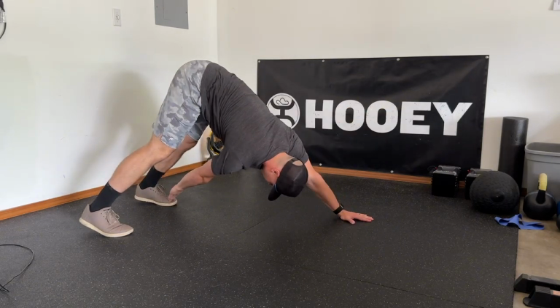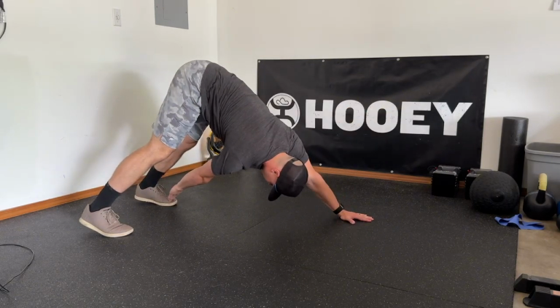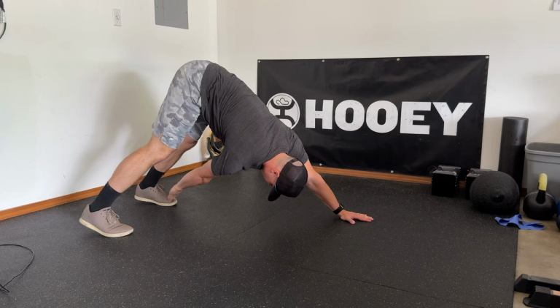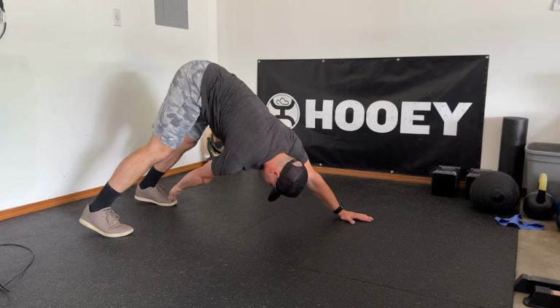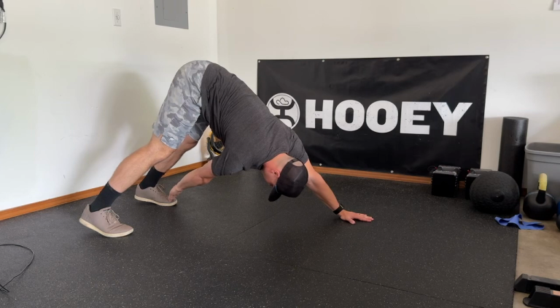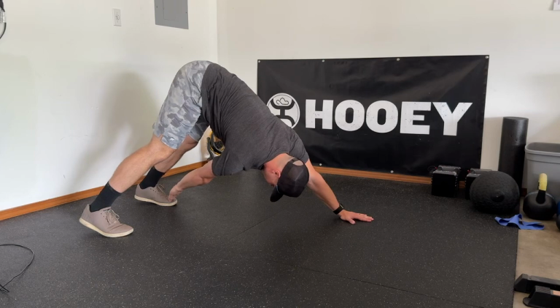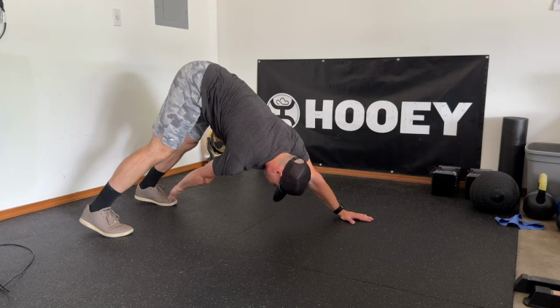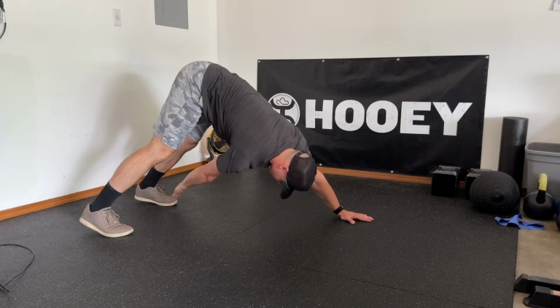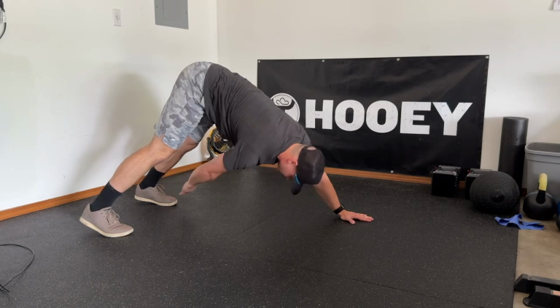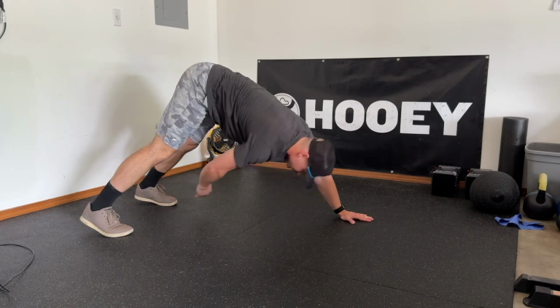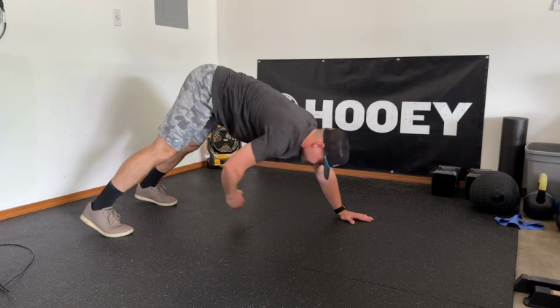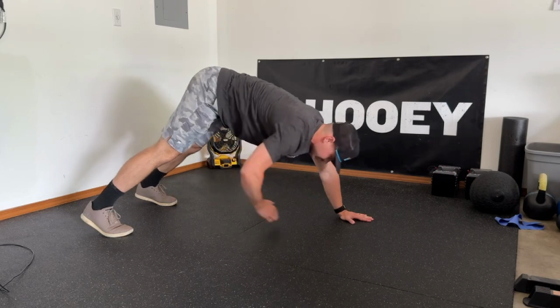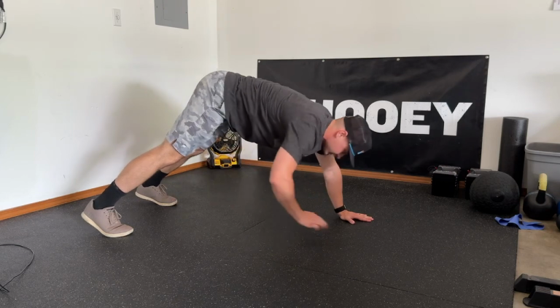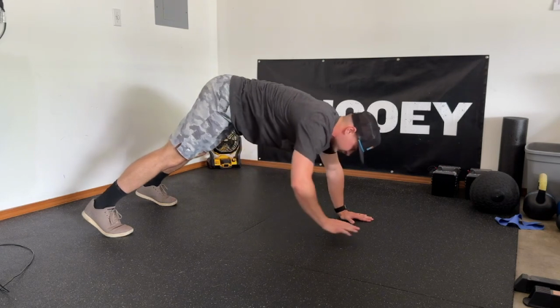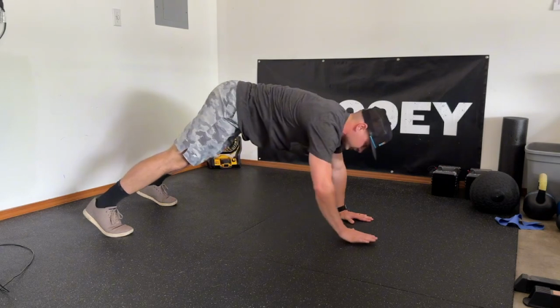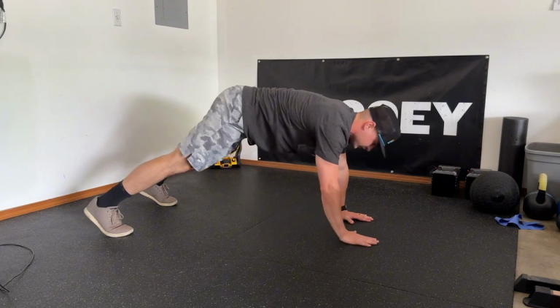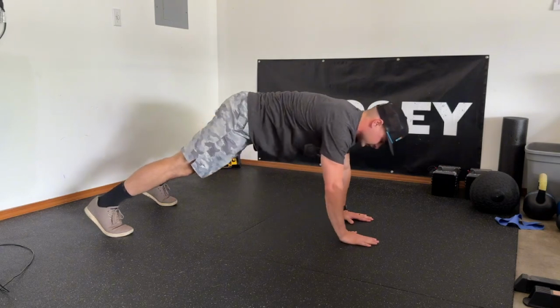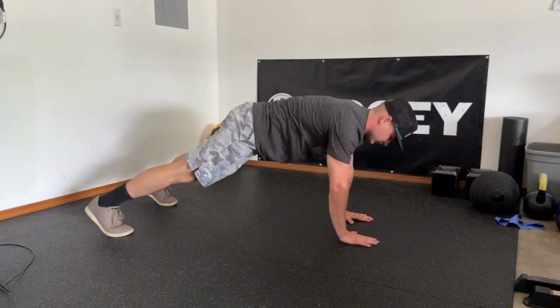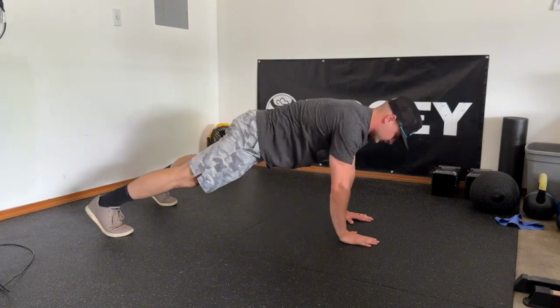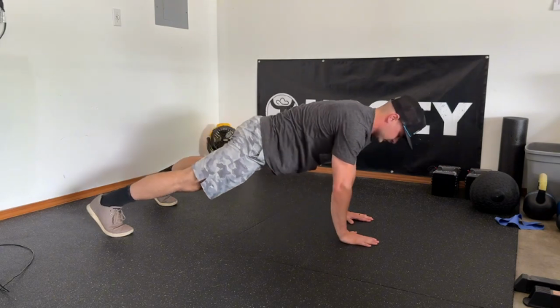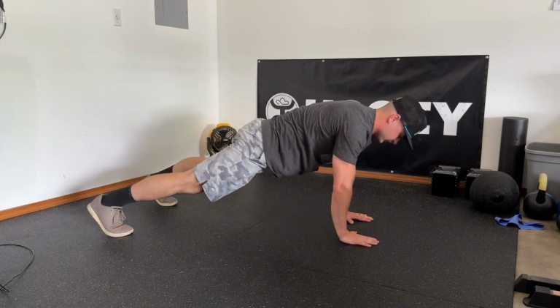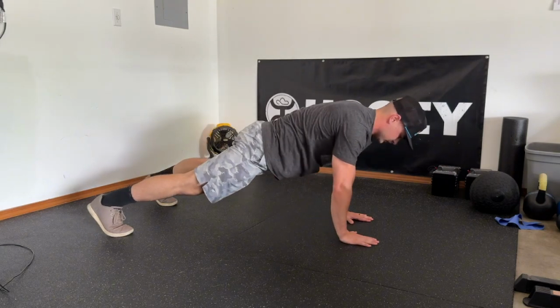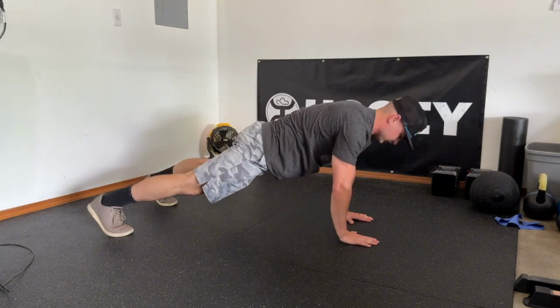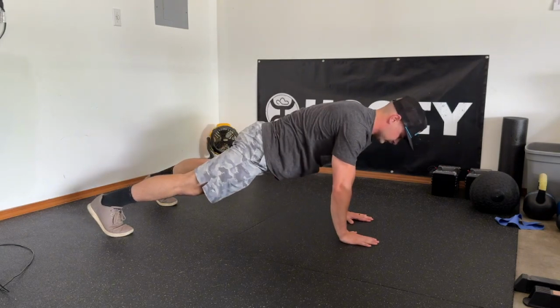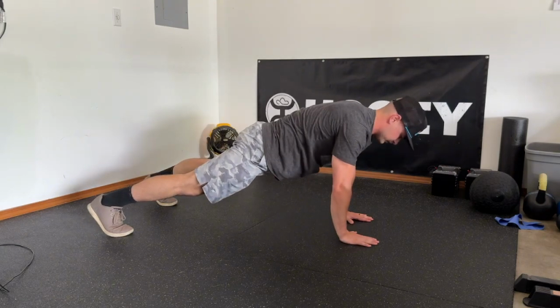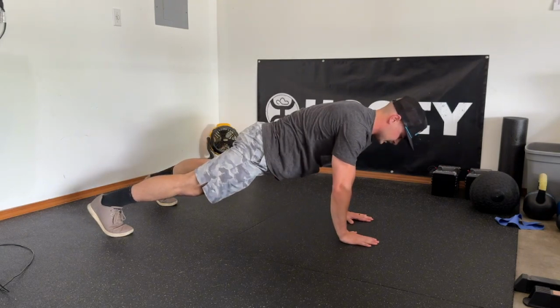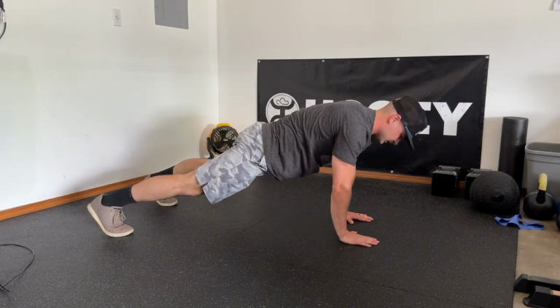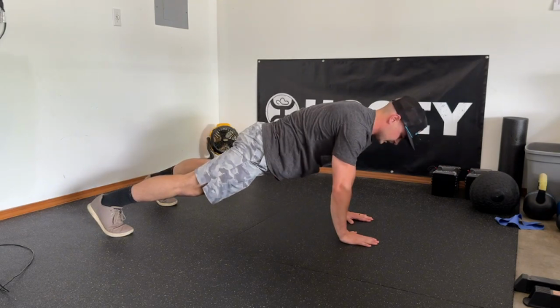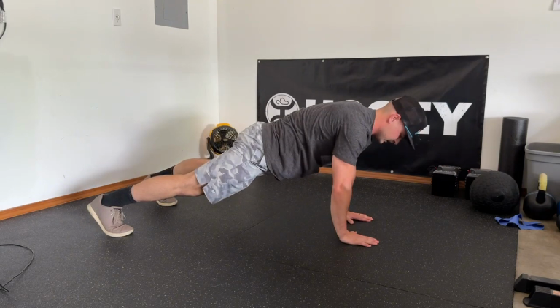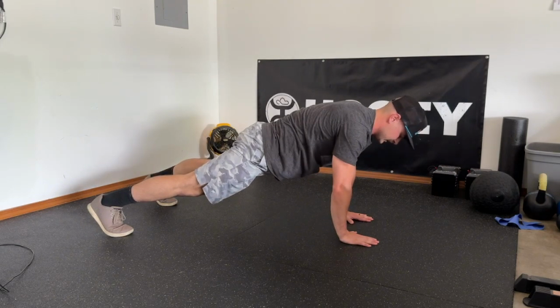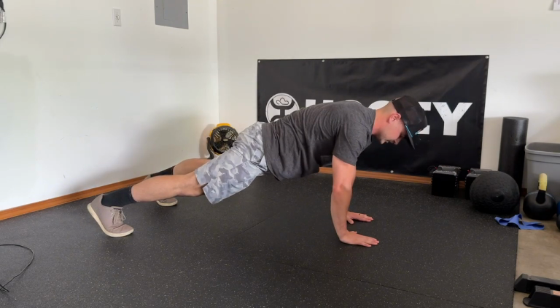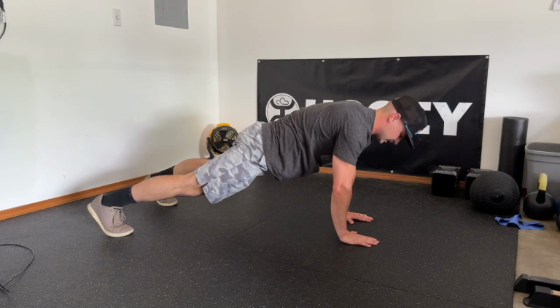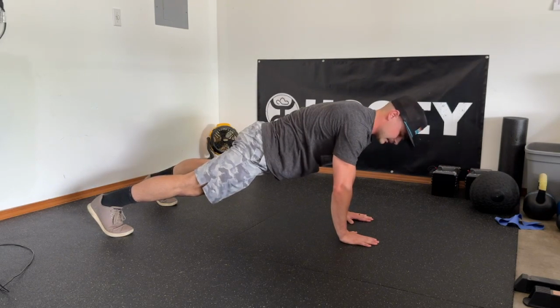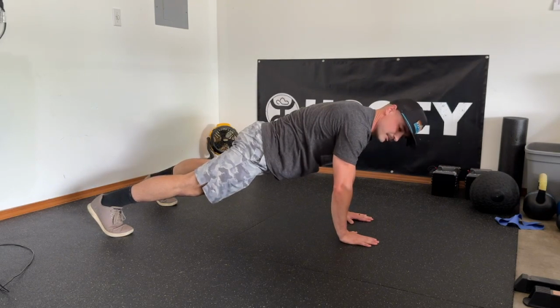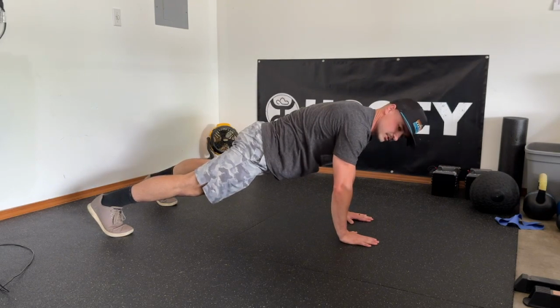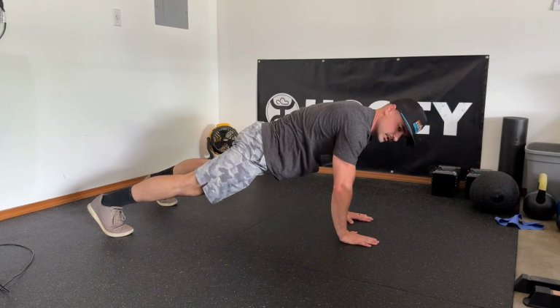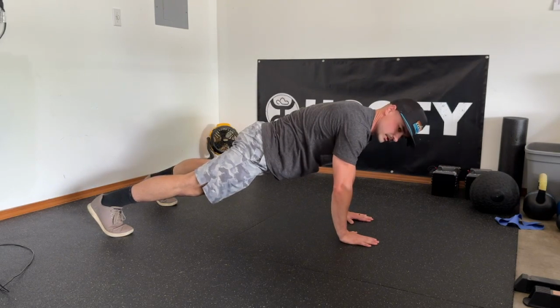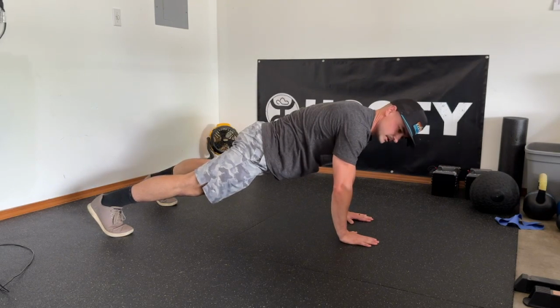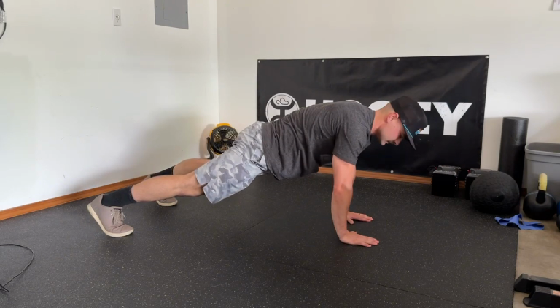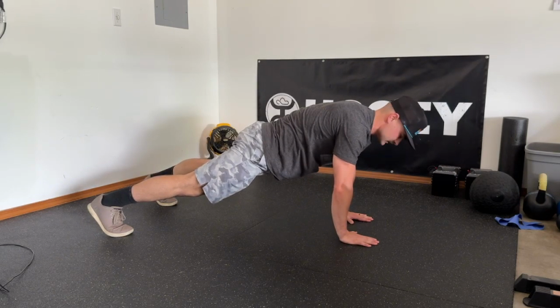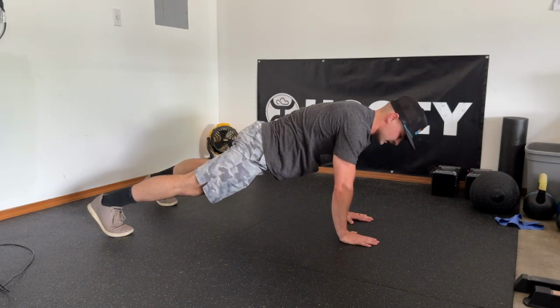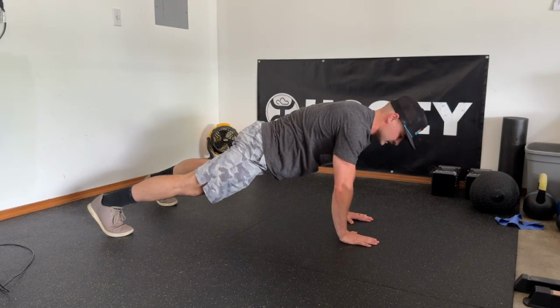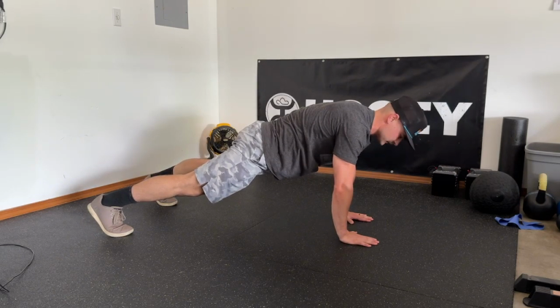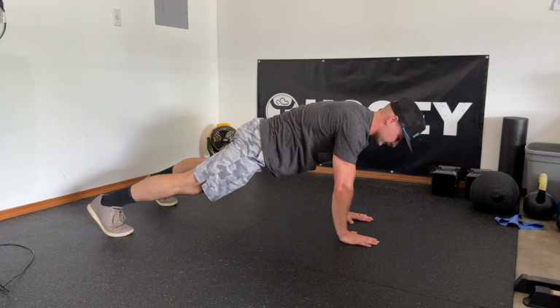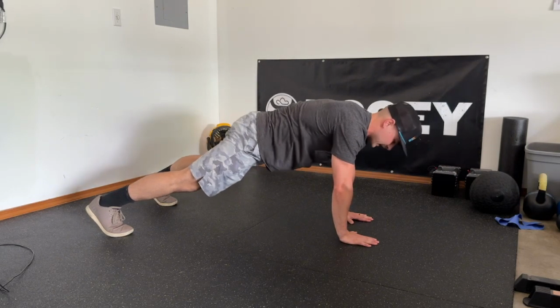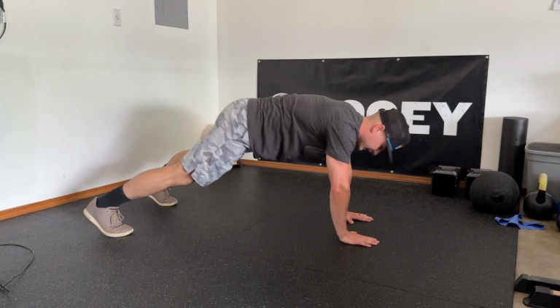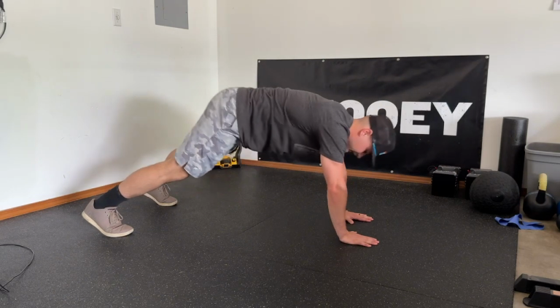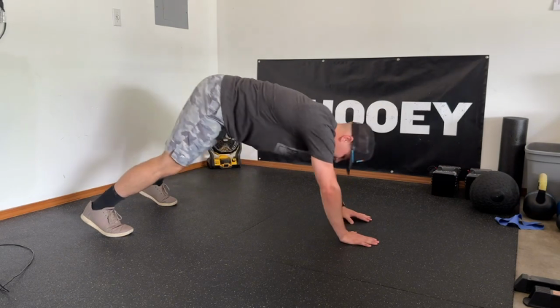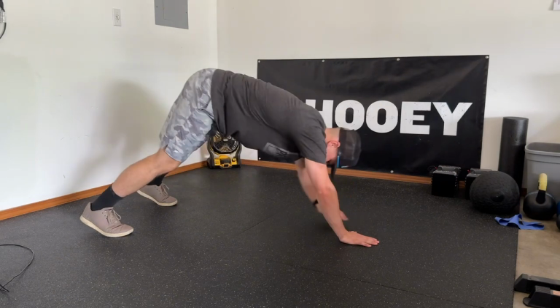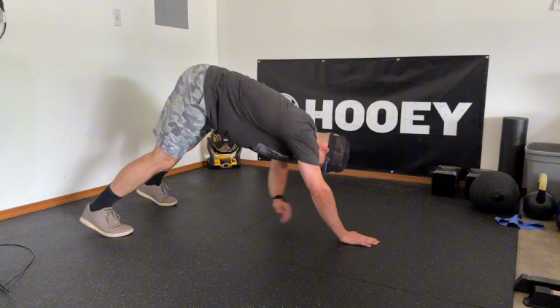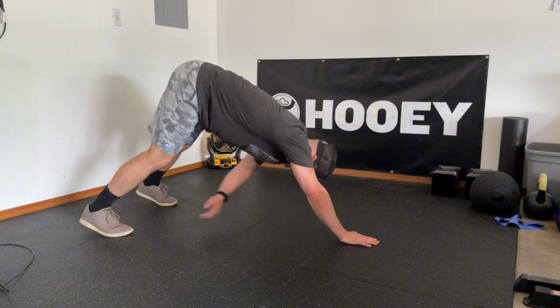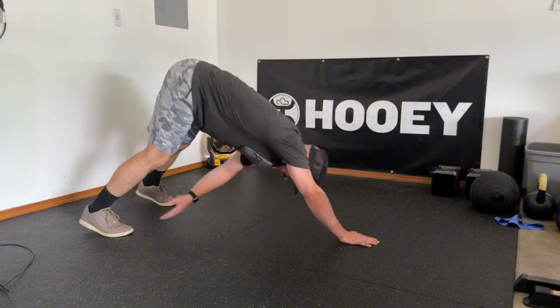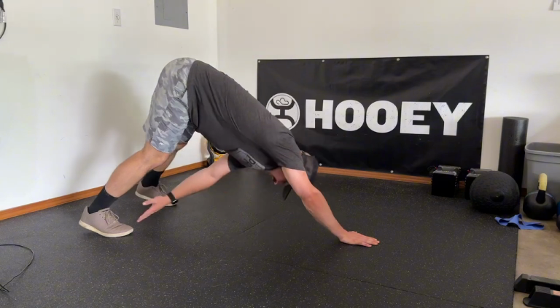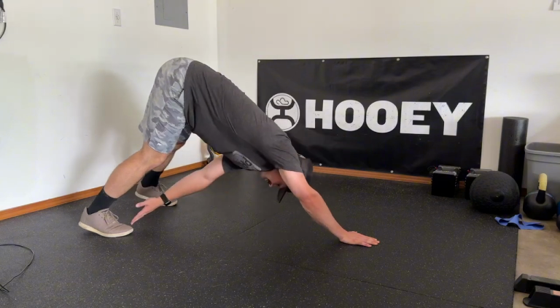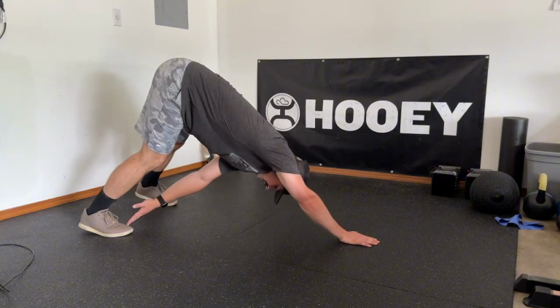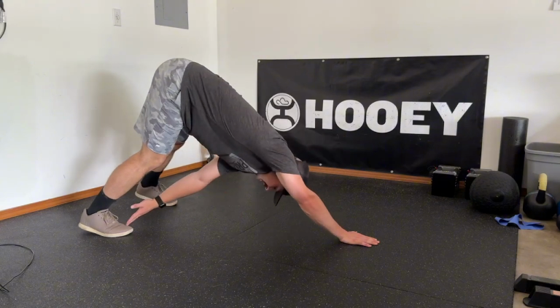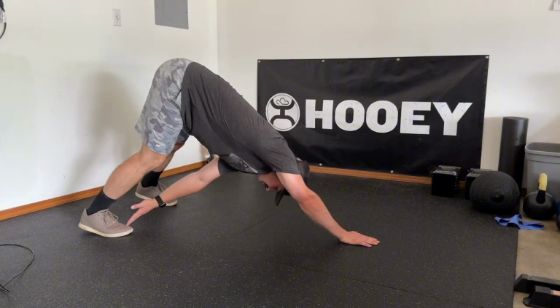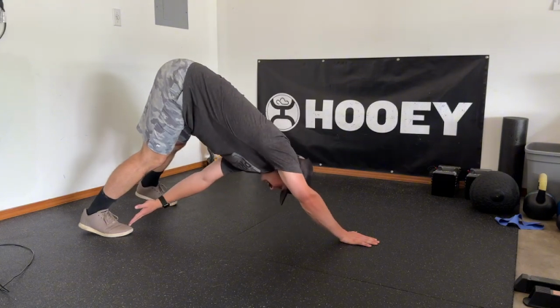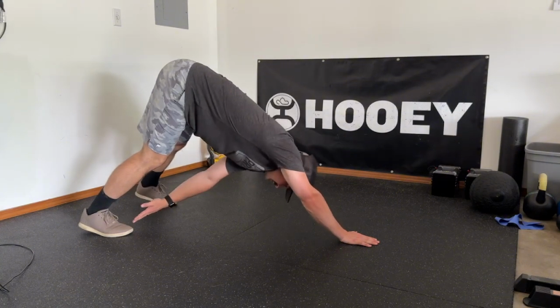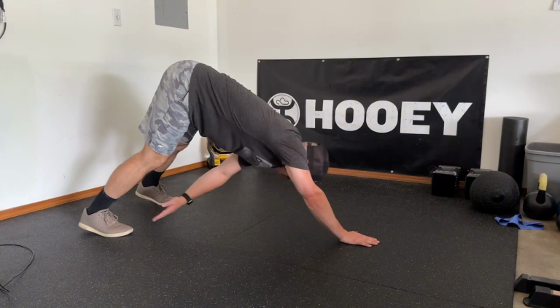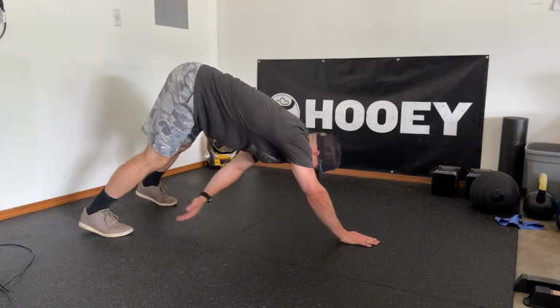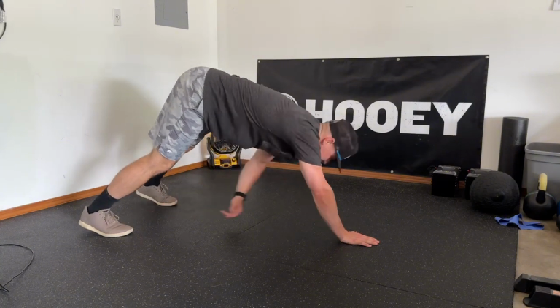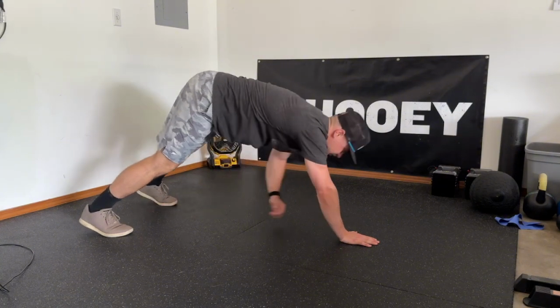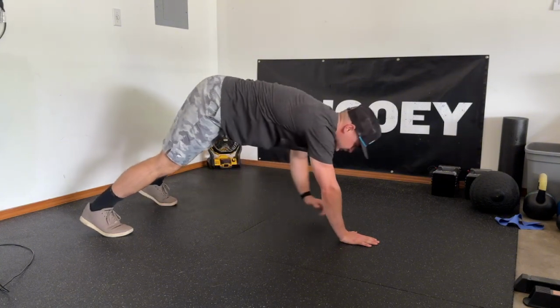Right hand to left toe, and repeat. Each time I'm returning to this nice flat back base position.